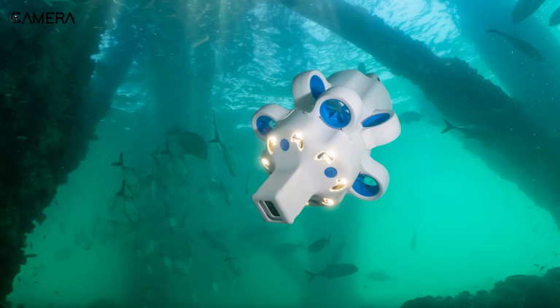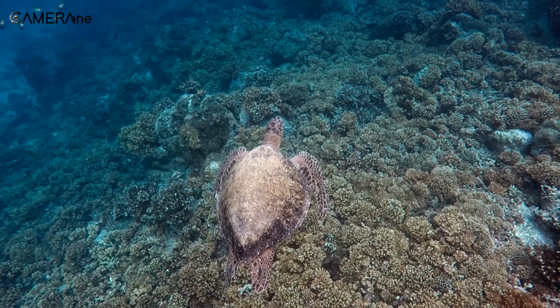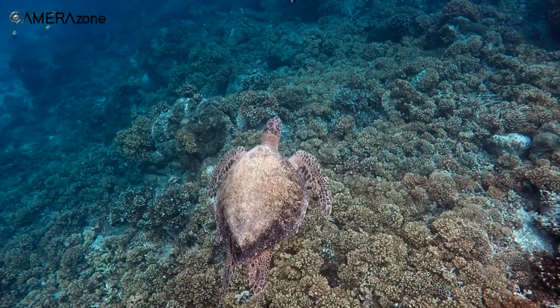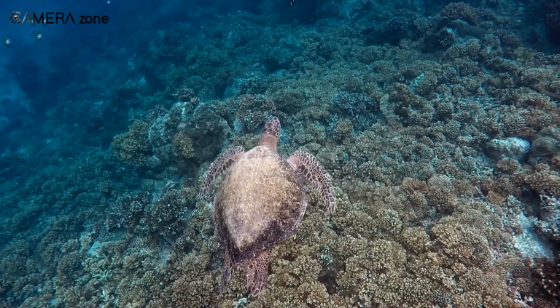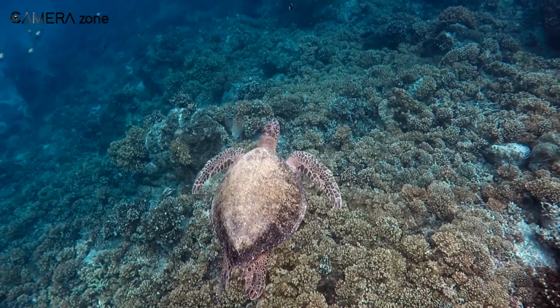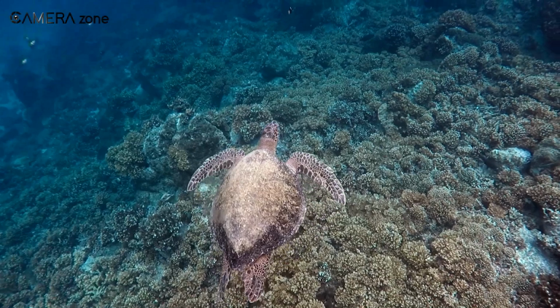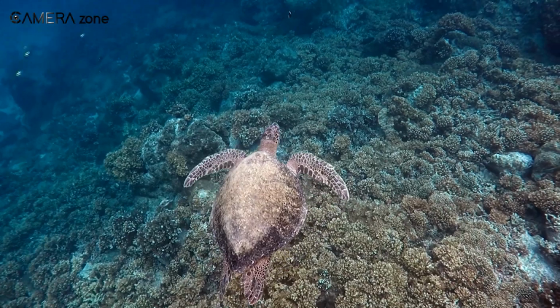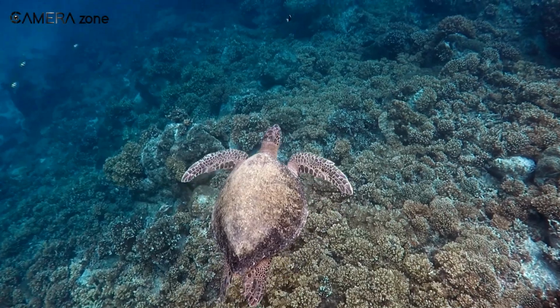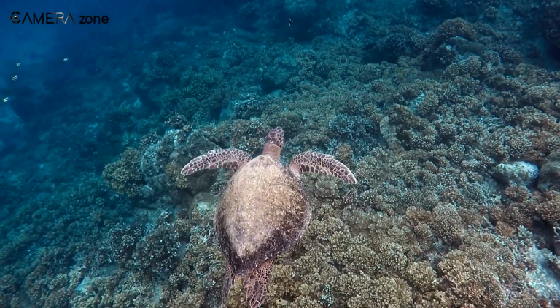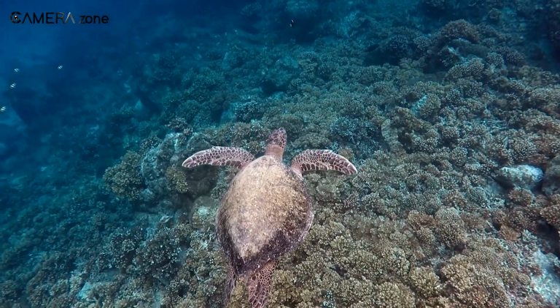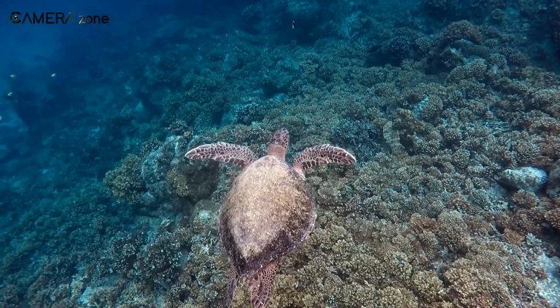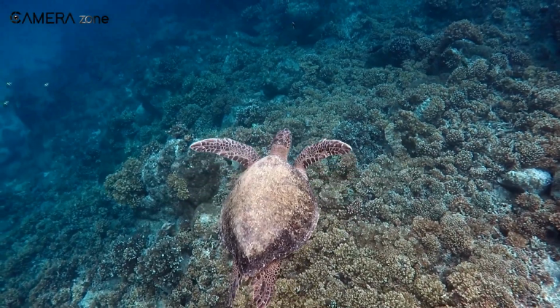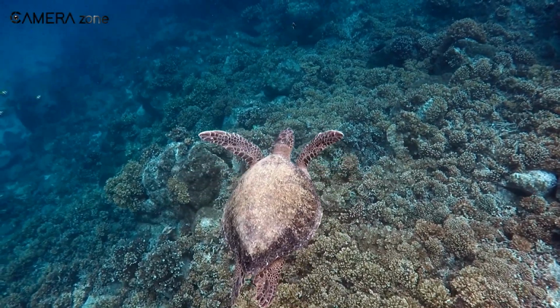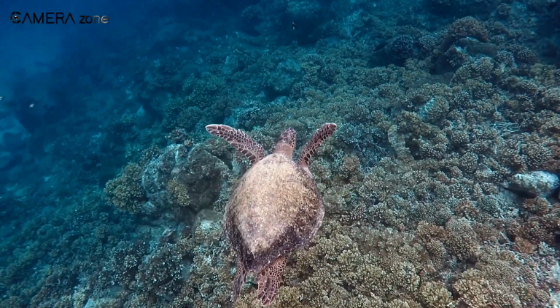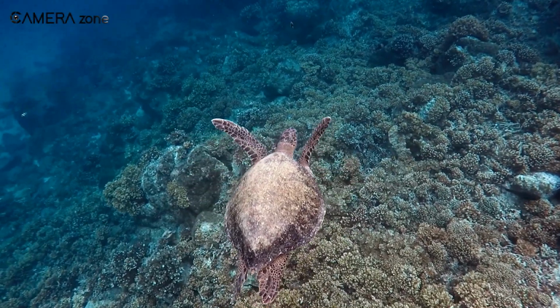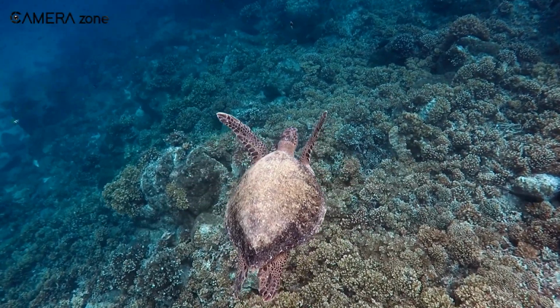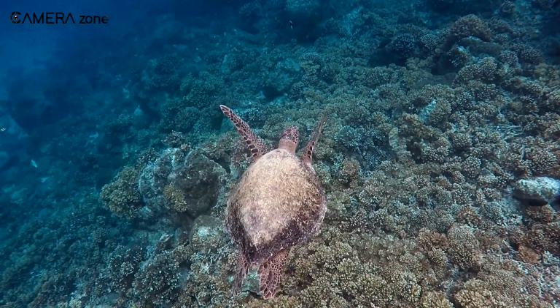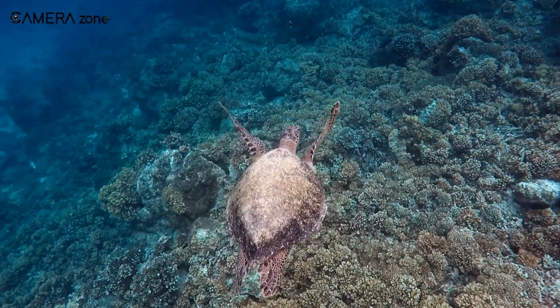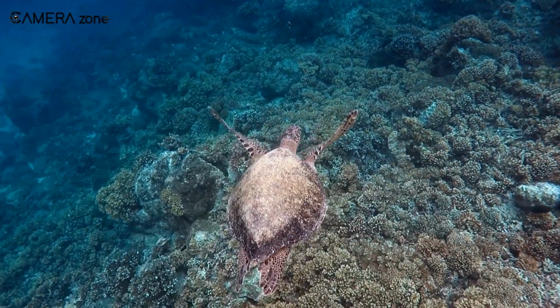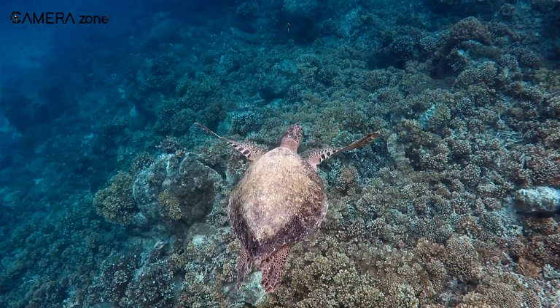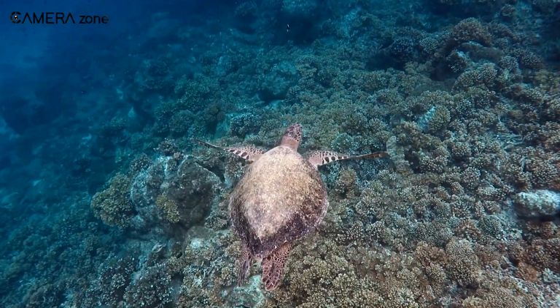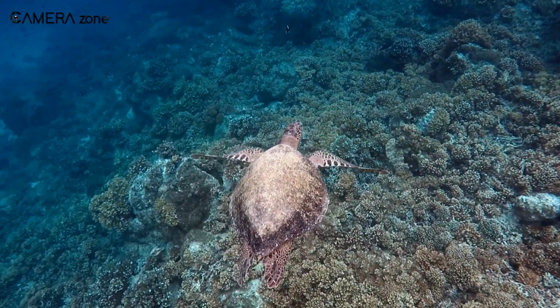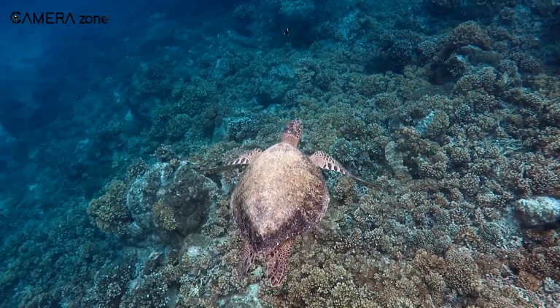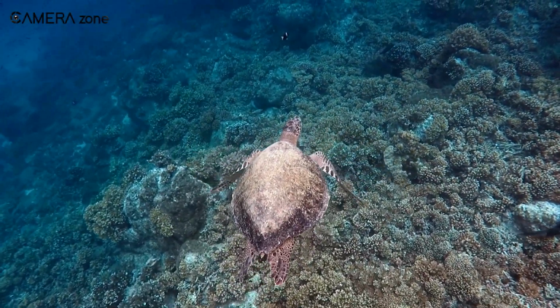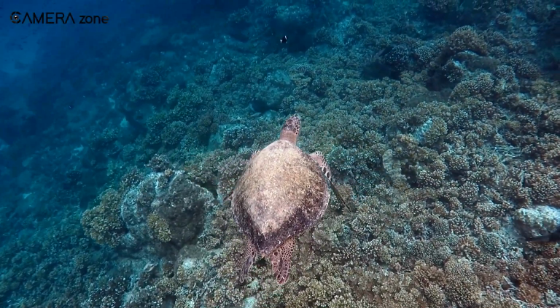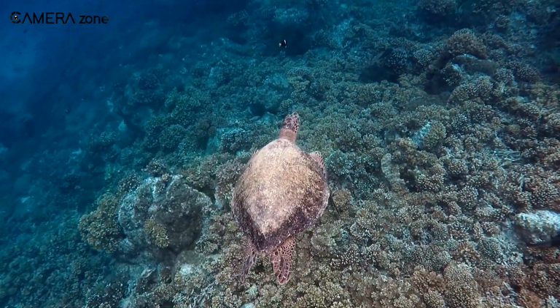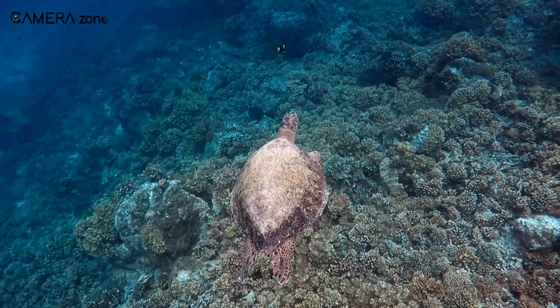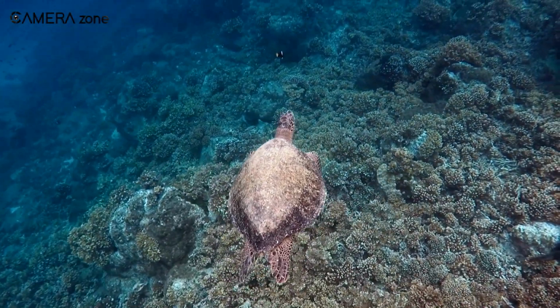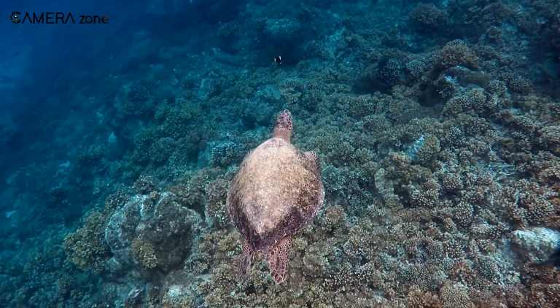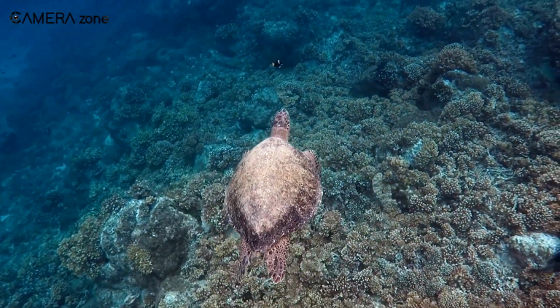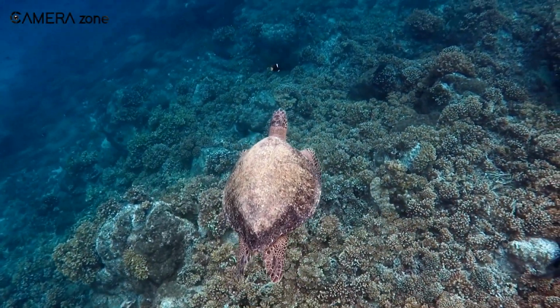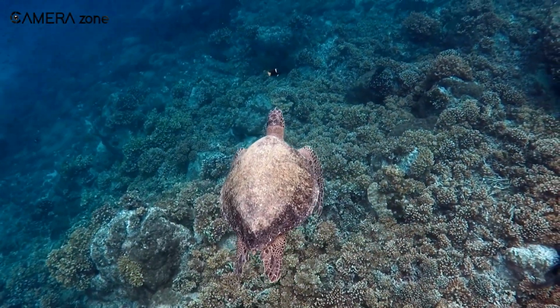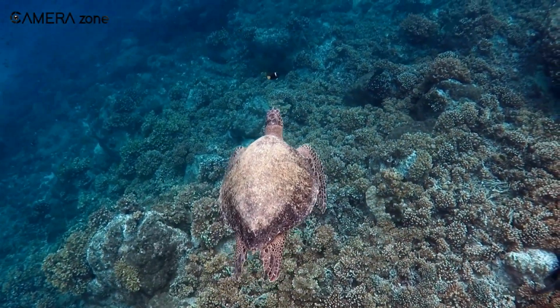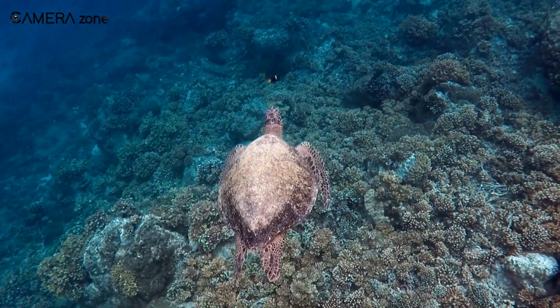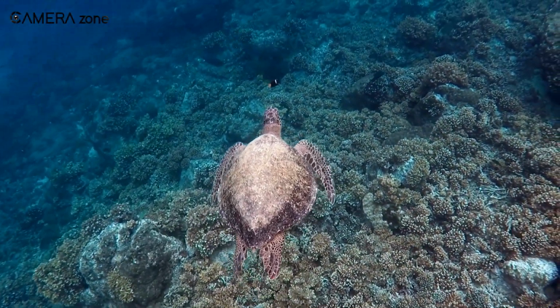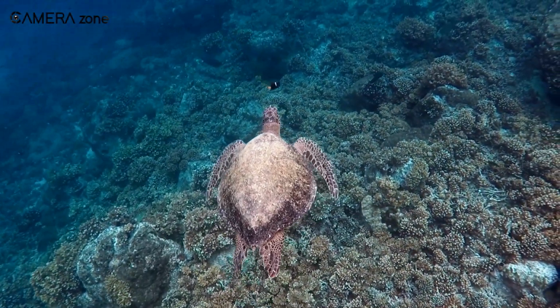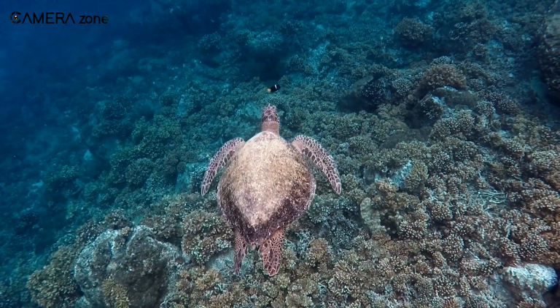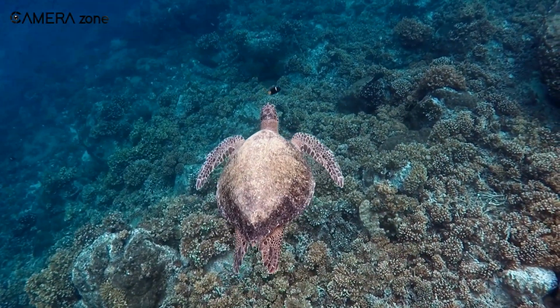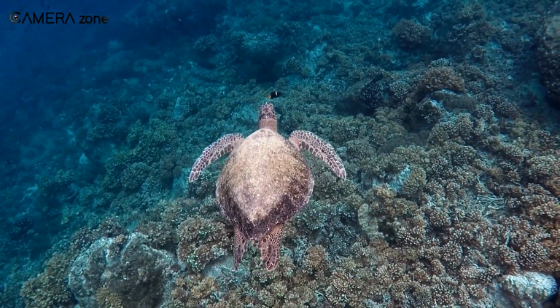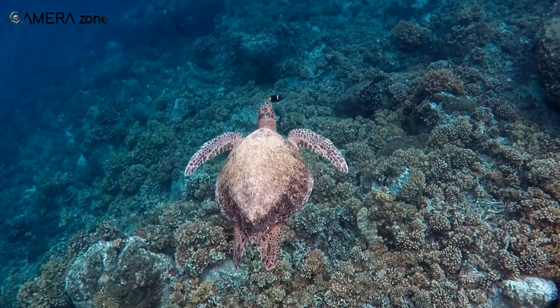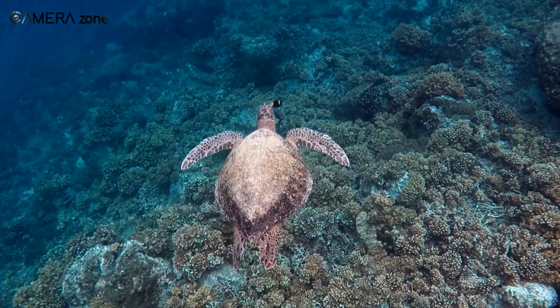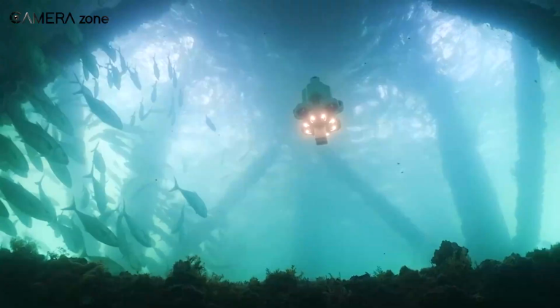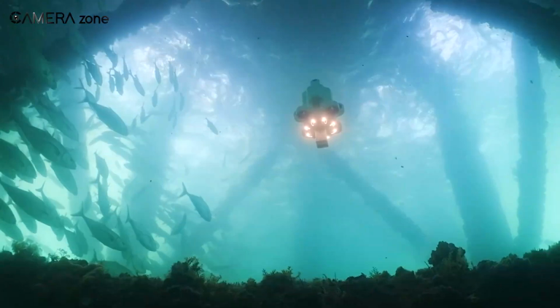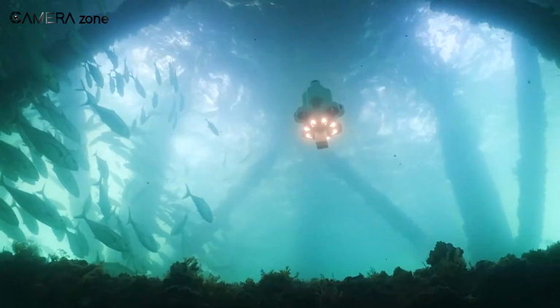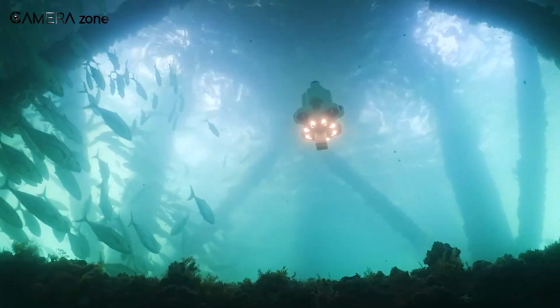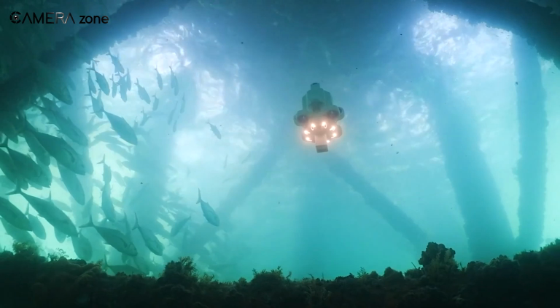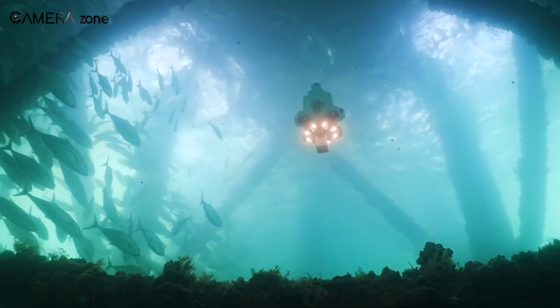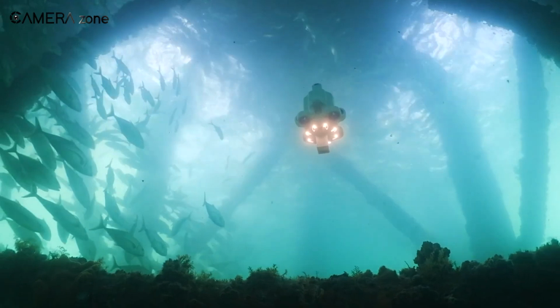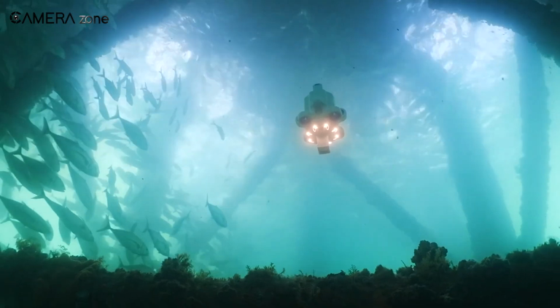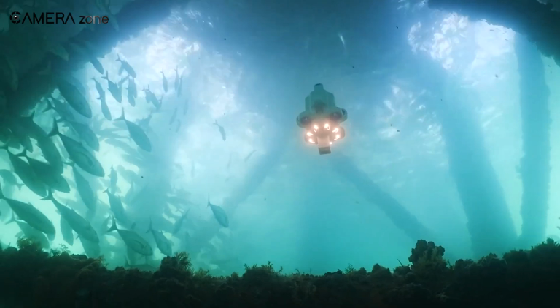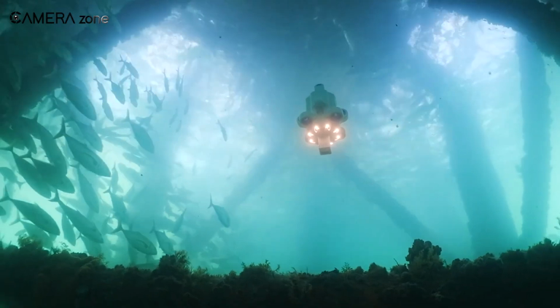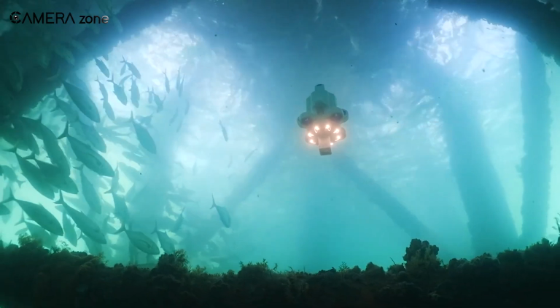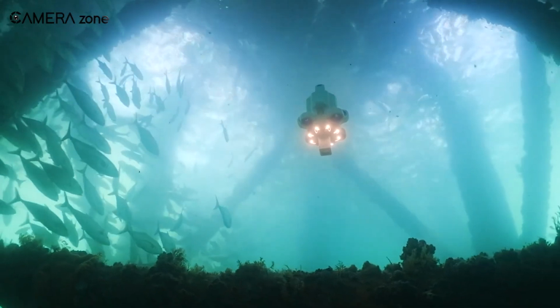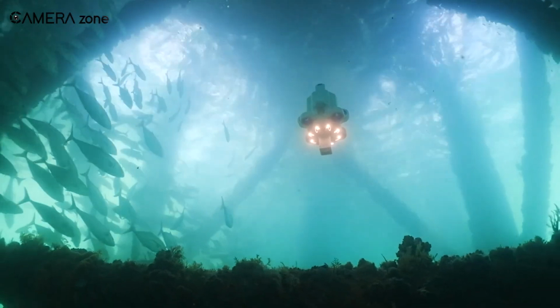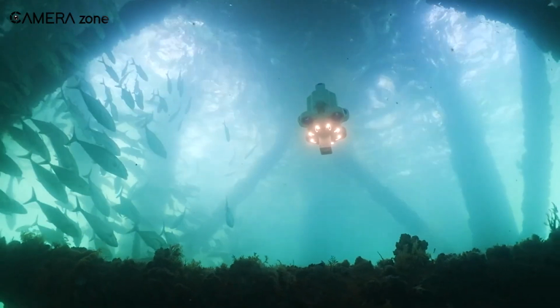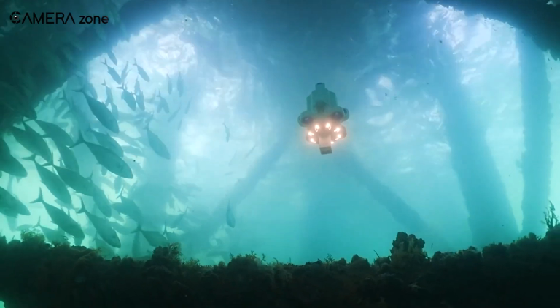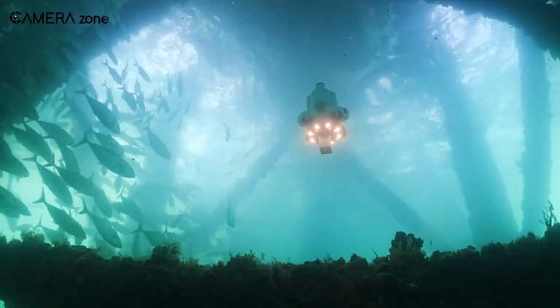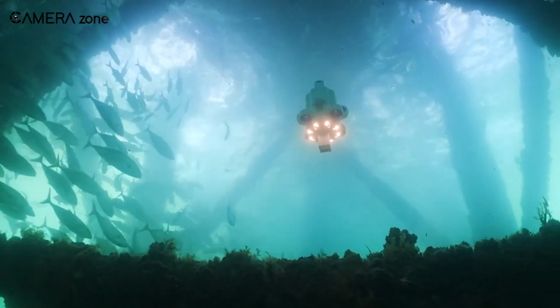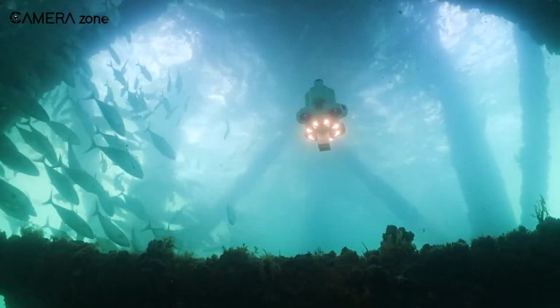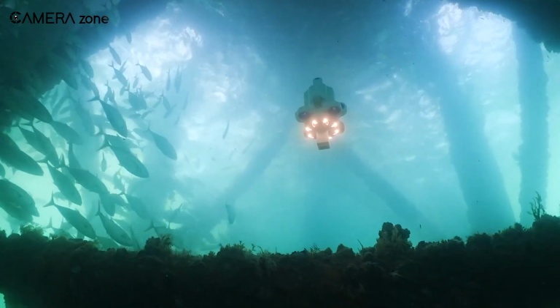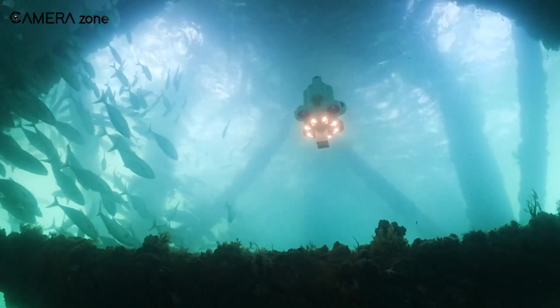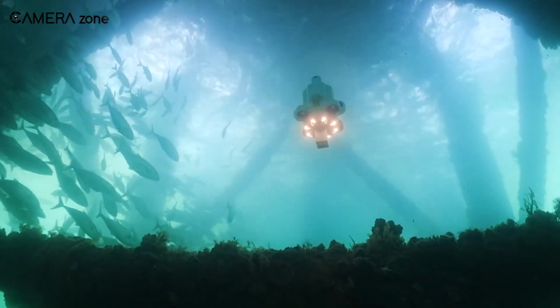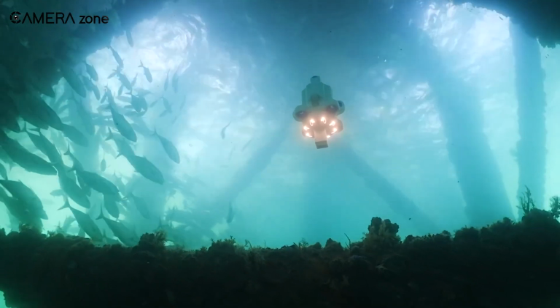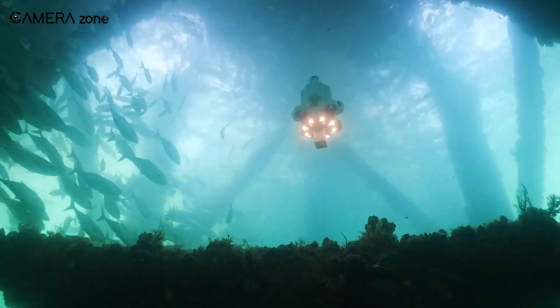Get ready to submerge into a new era of marine discovery with Hydrus, your underwater eyes and ears. Stay tuned!